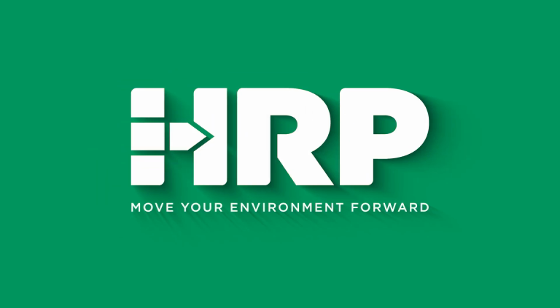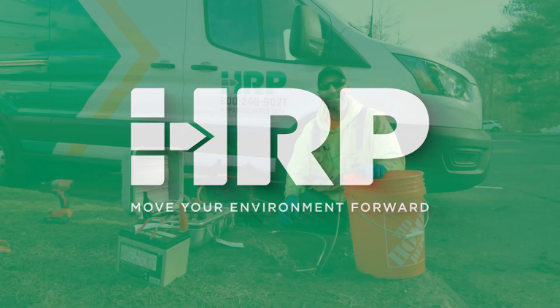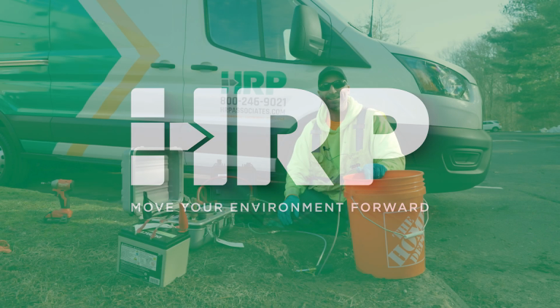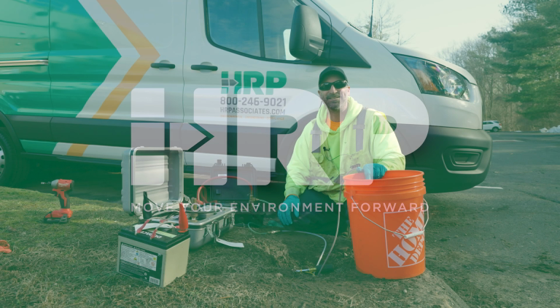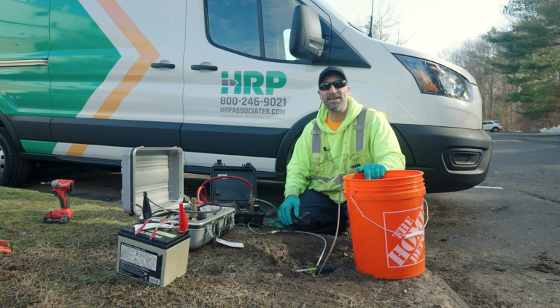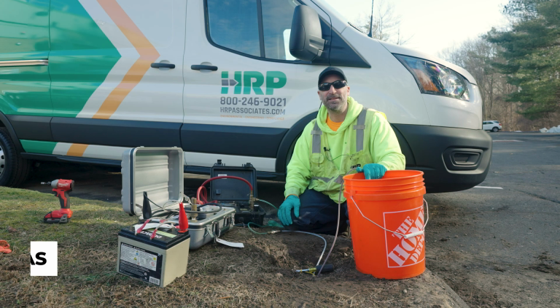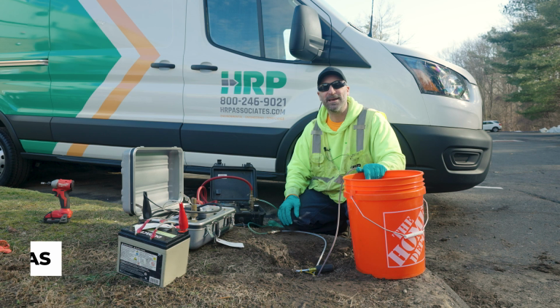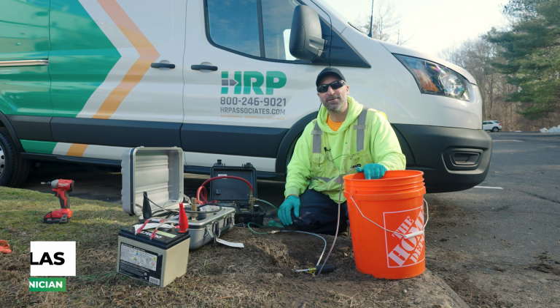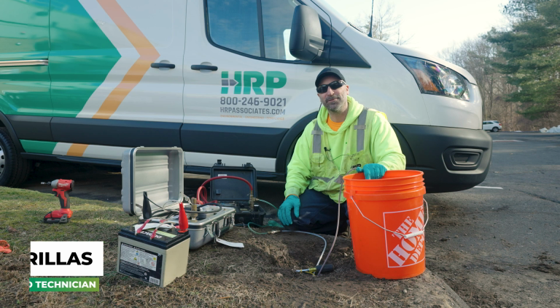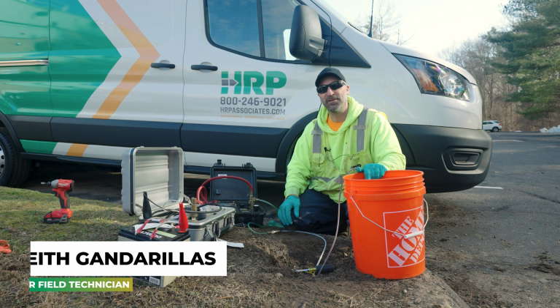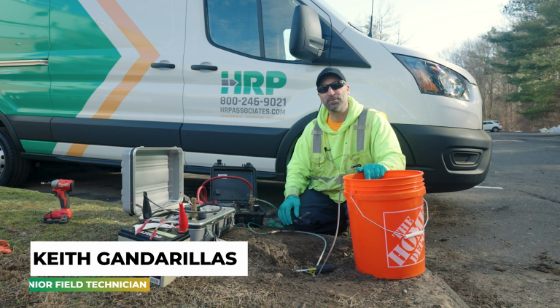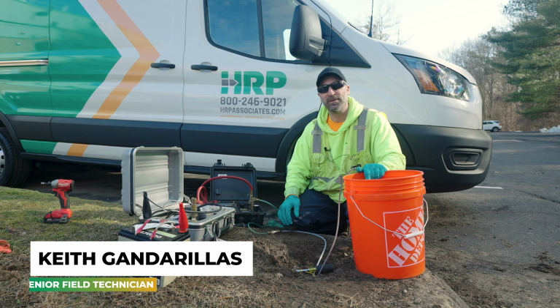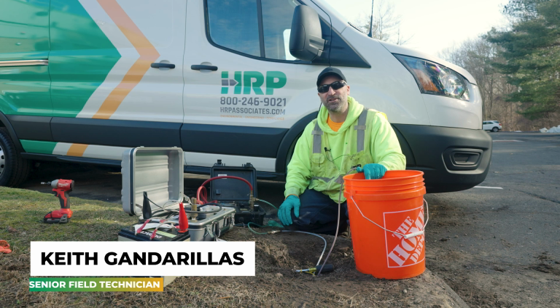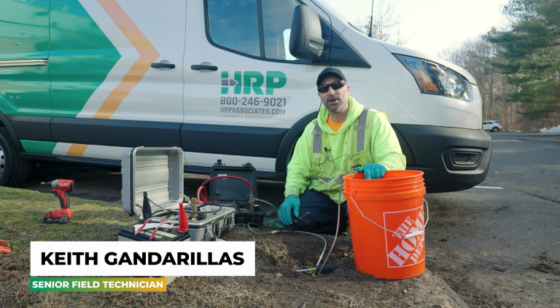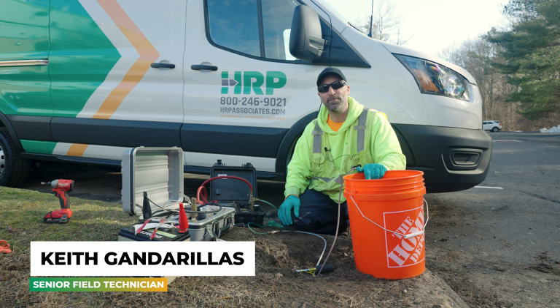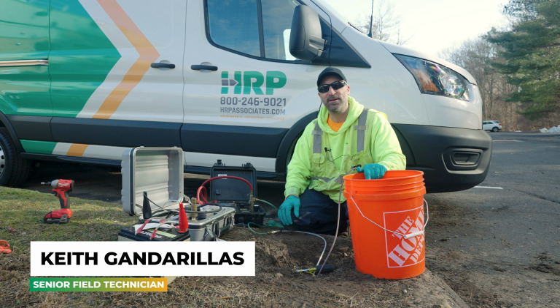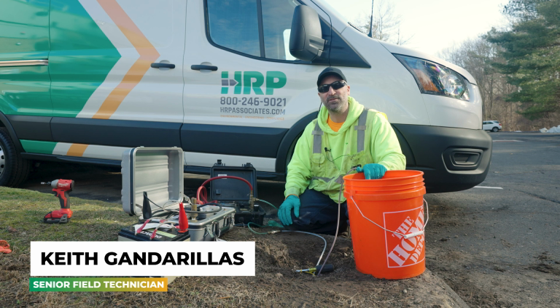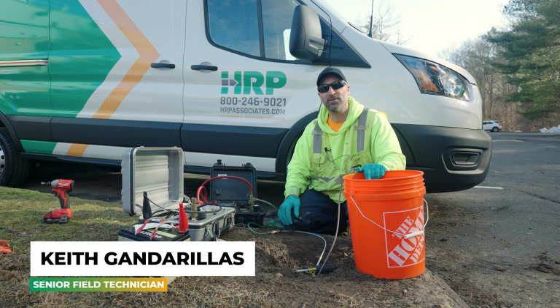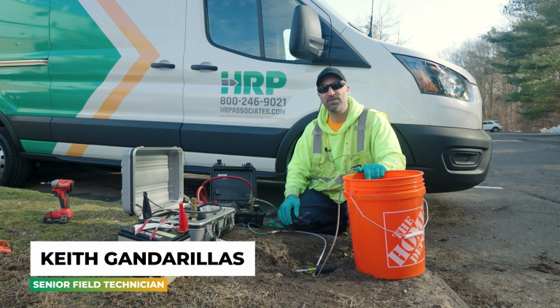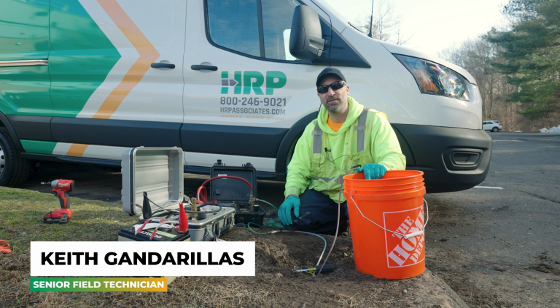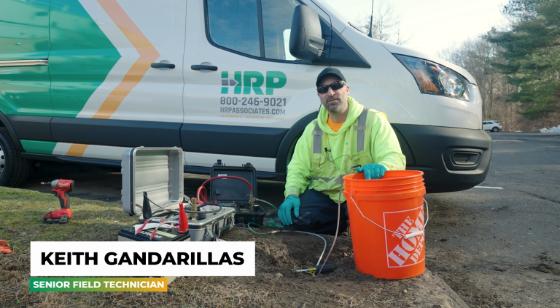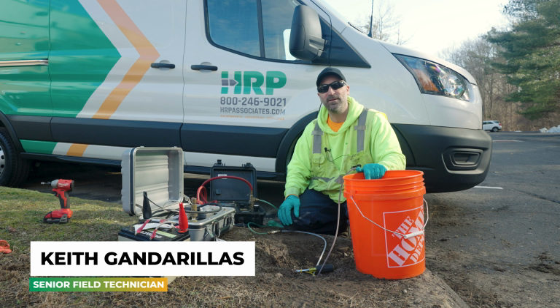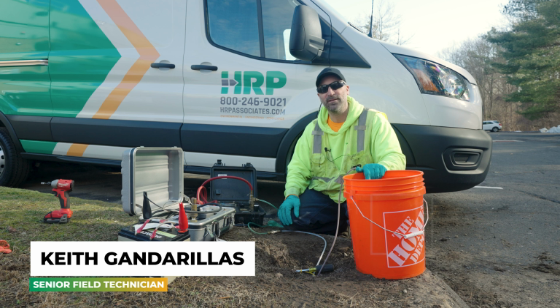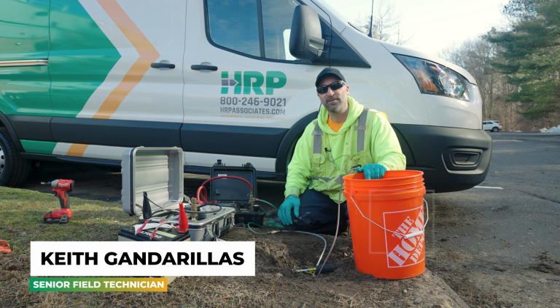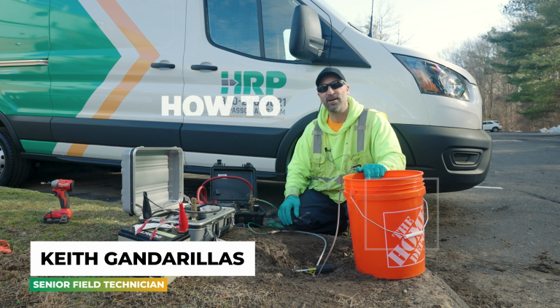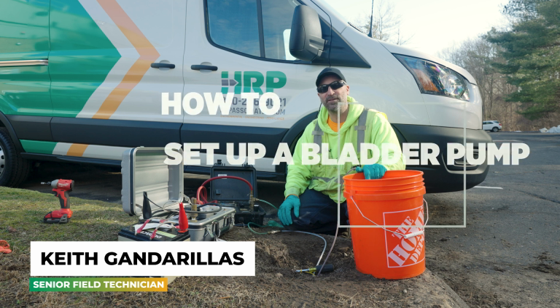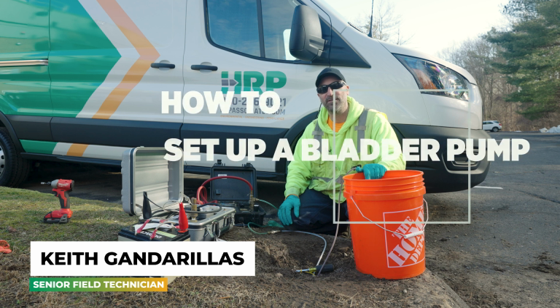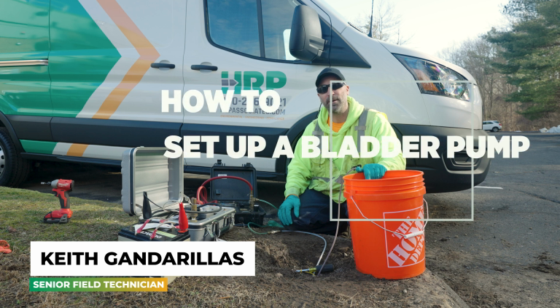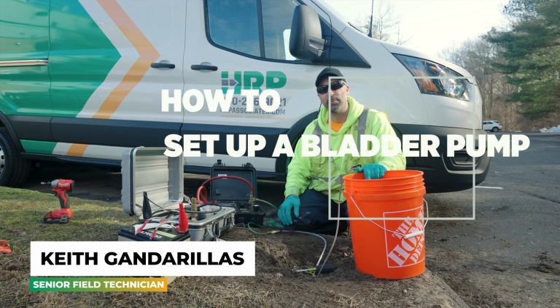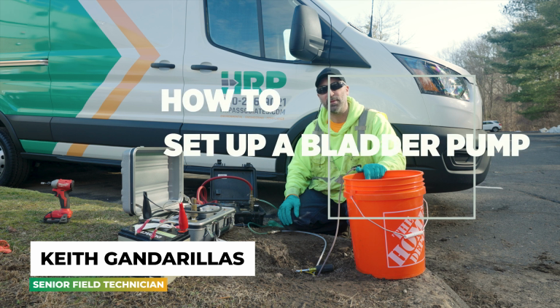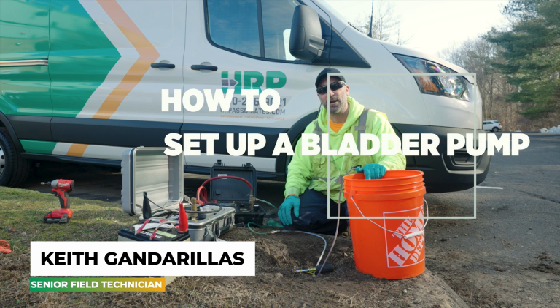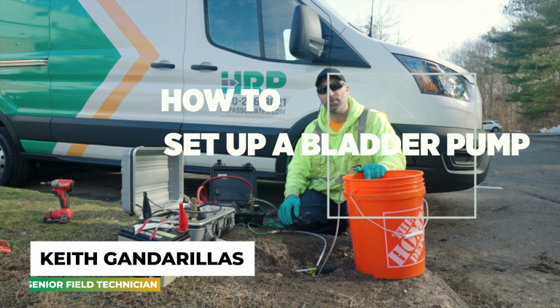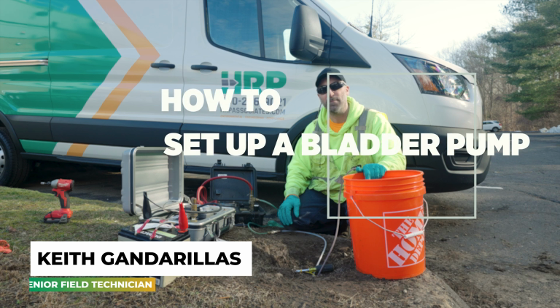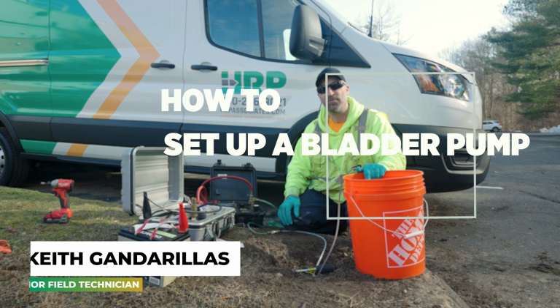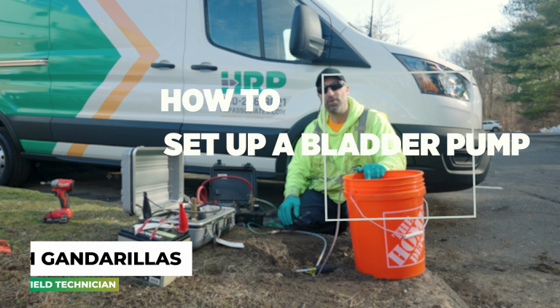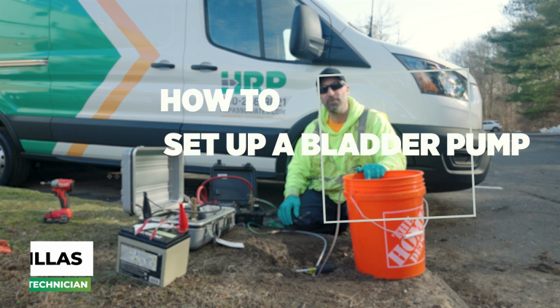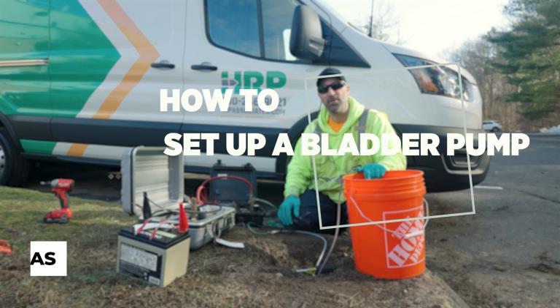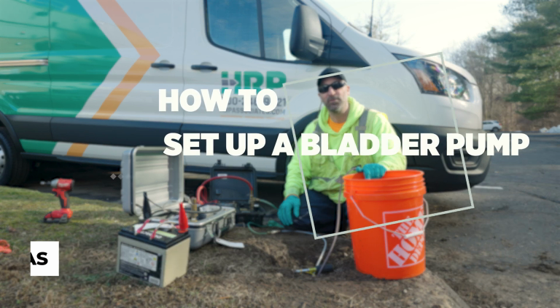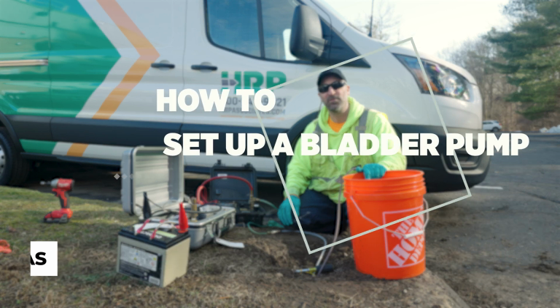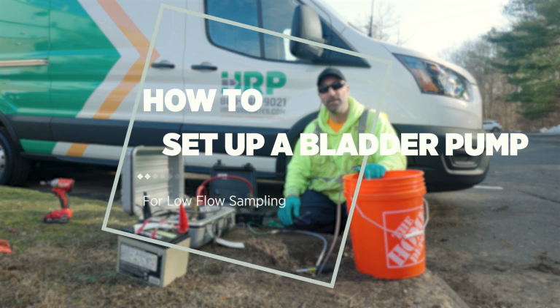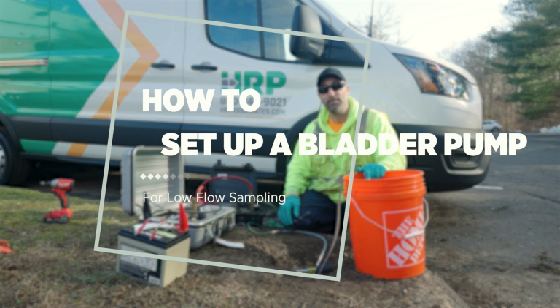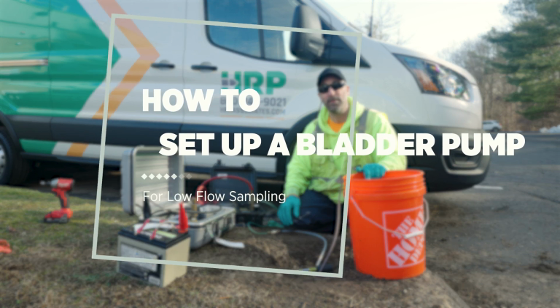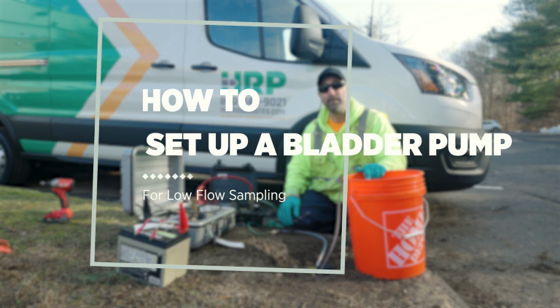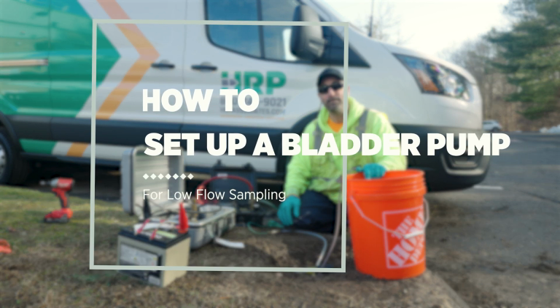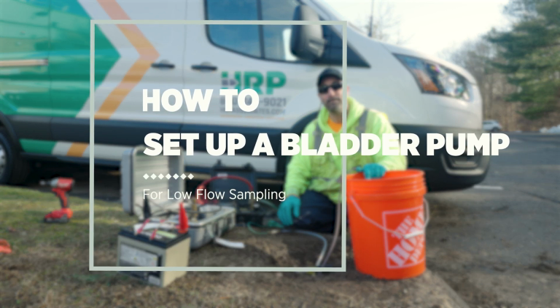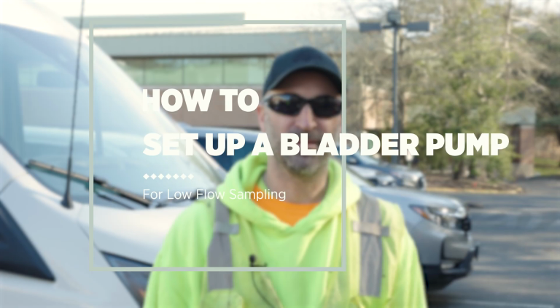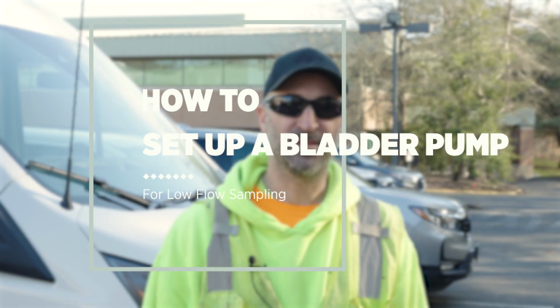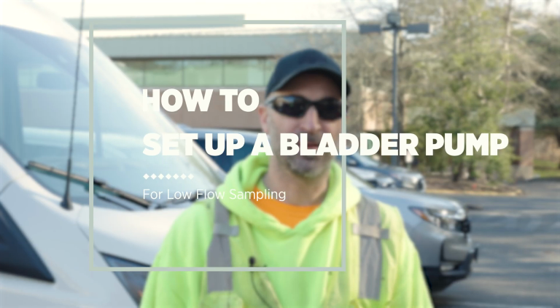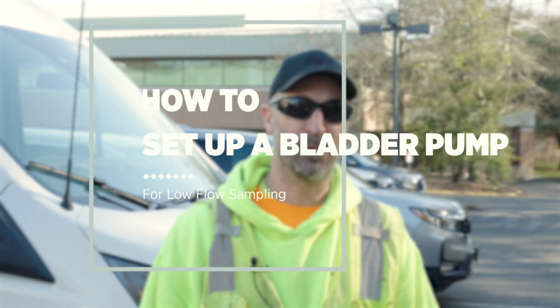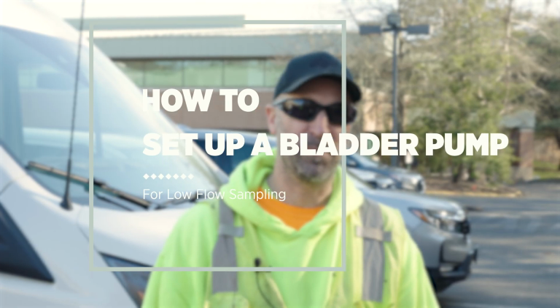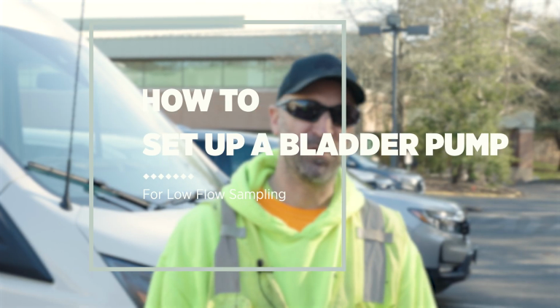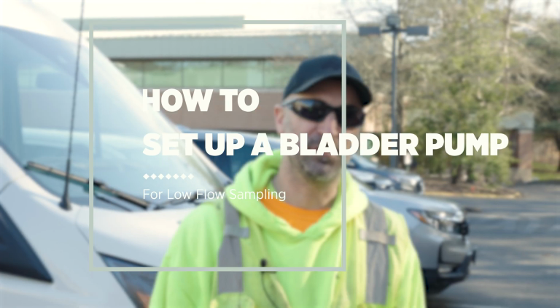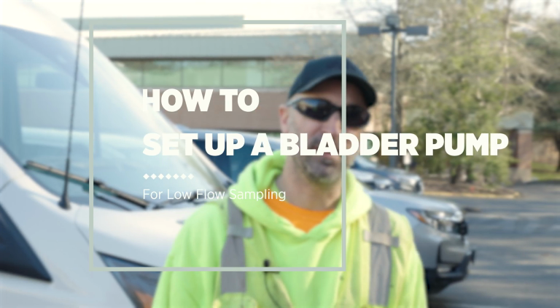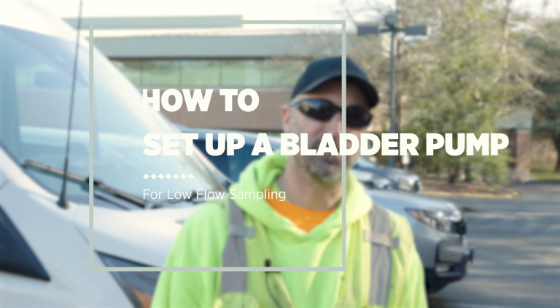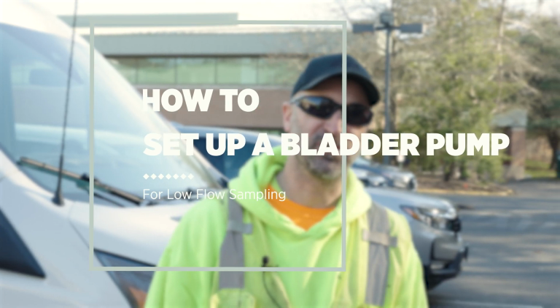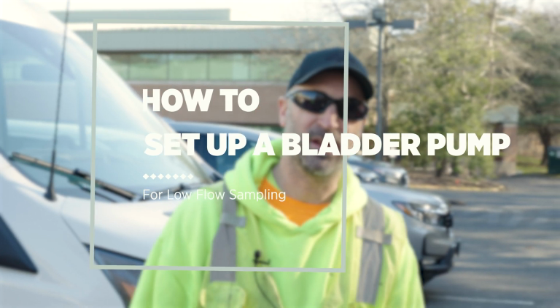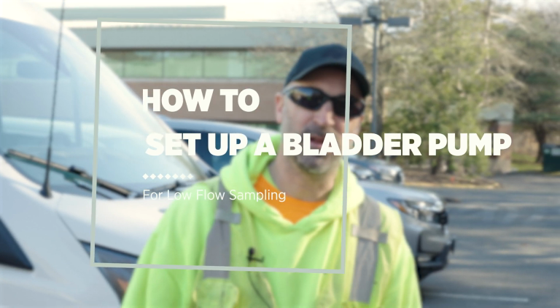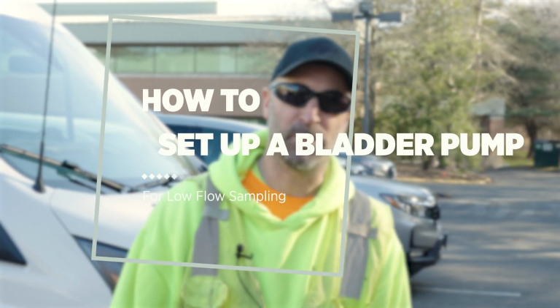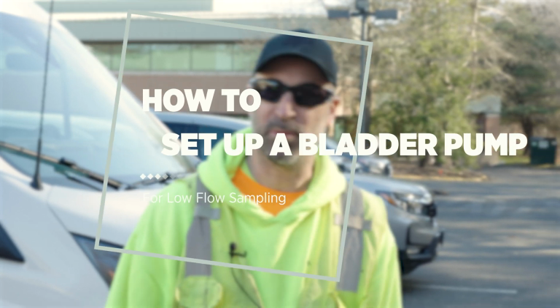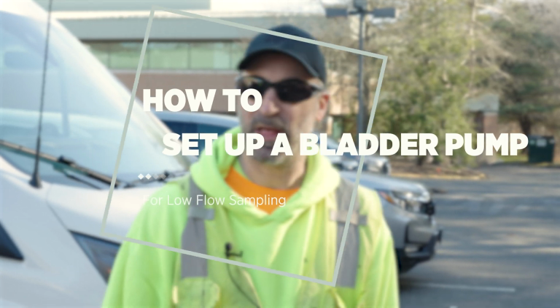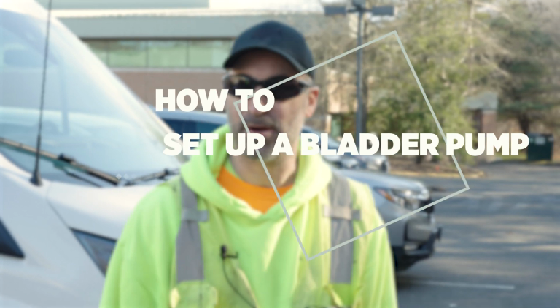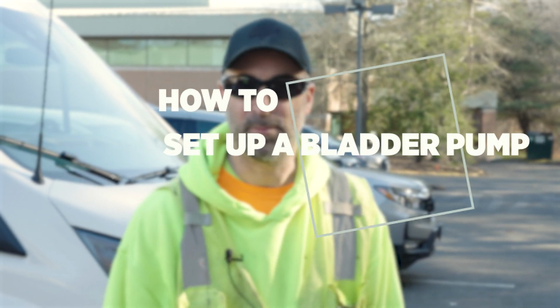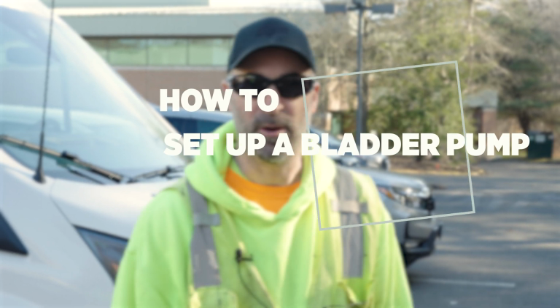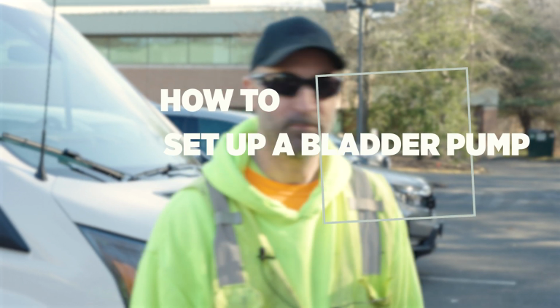This is Keith Gandarellis with HRP Associates and this is how you set up a bladder pump for low-flow sampling. This is the equipment you'll need for setting up a bladder pump.